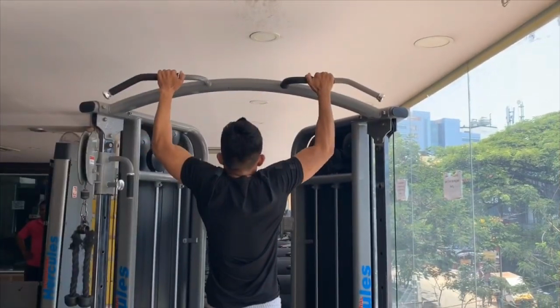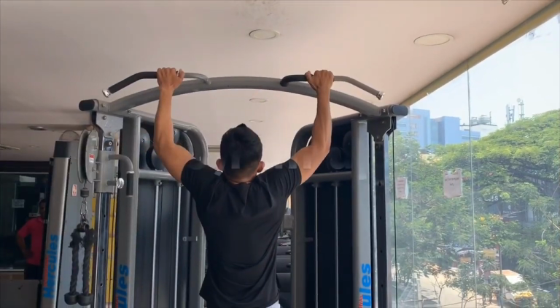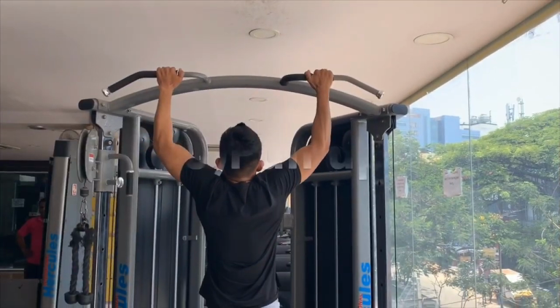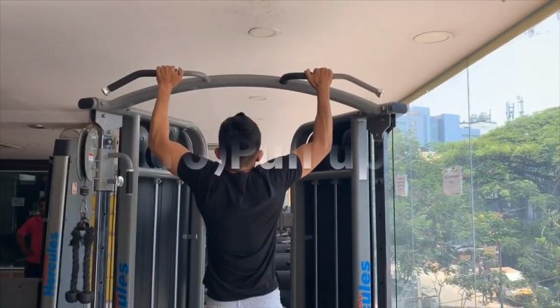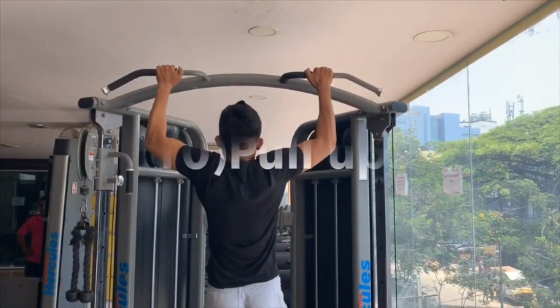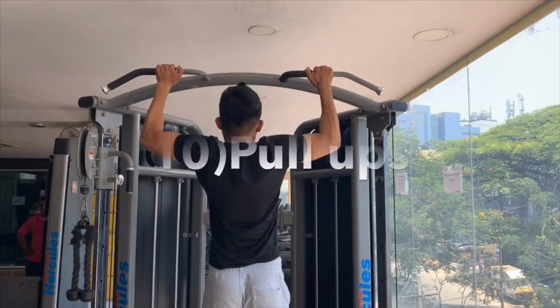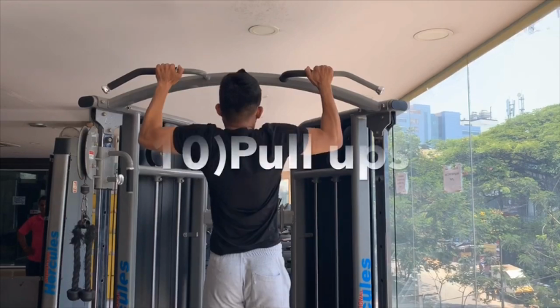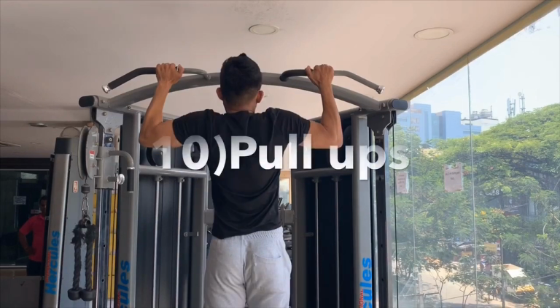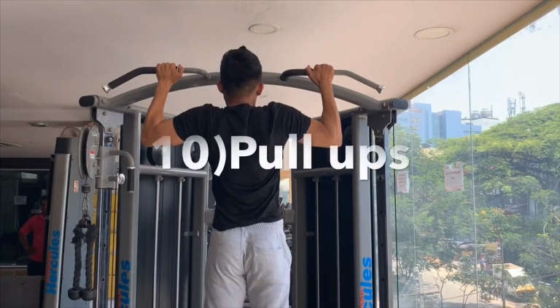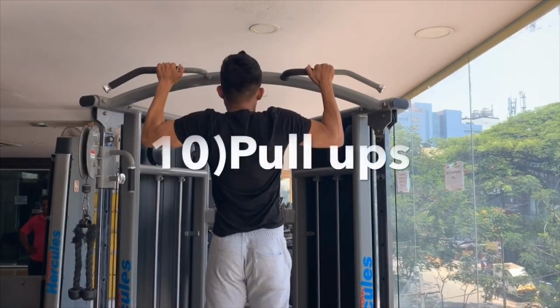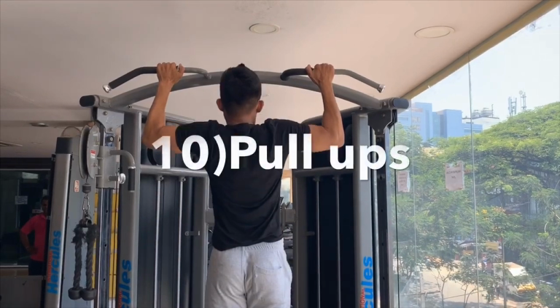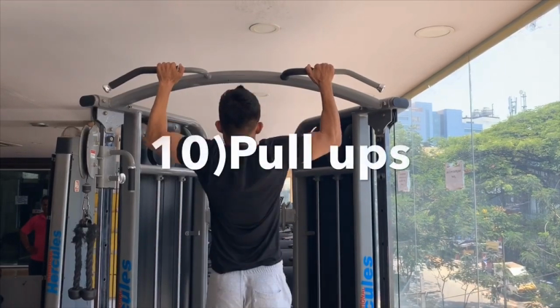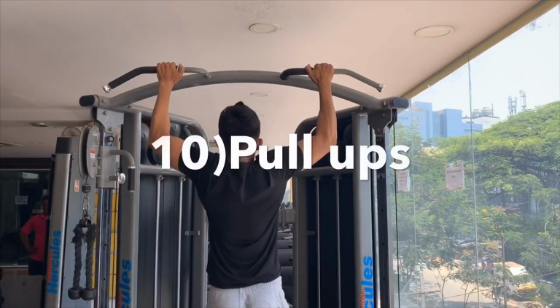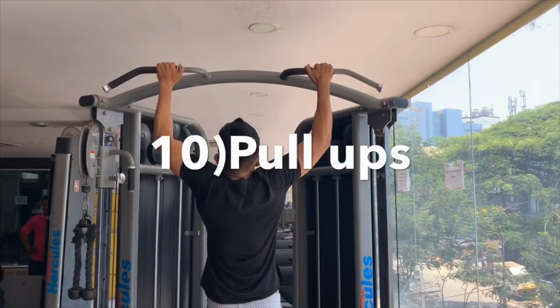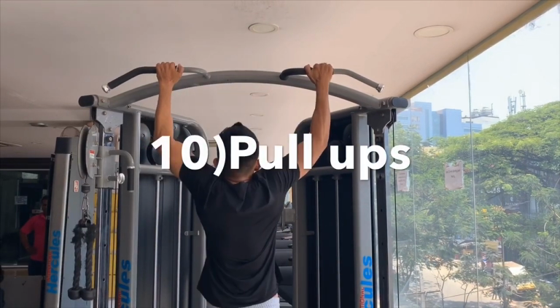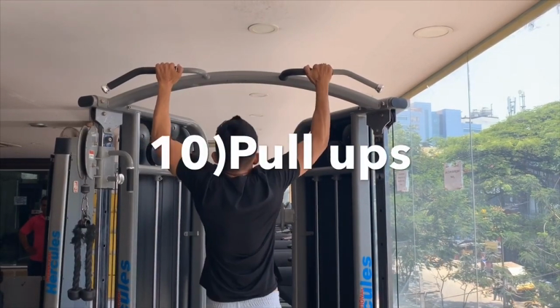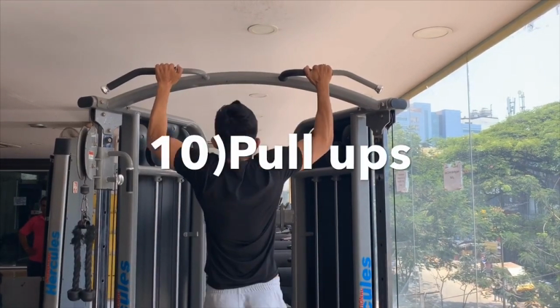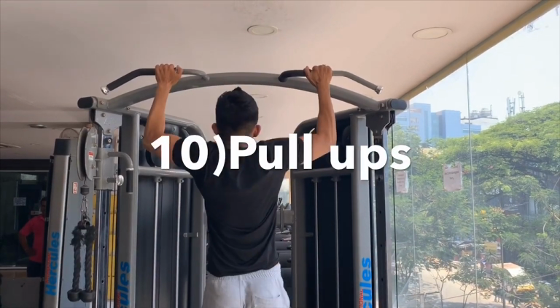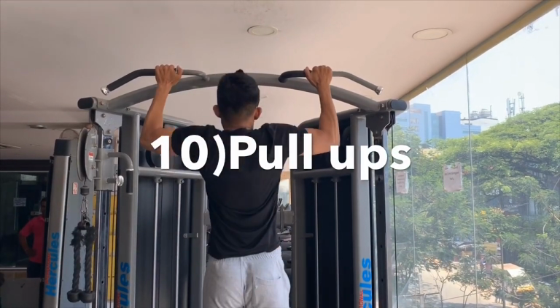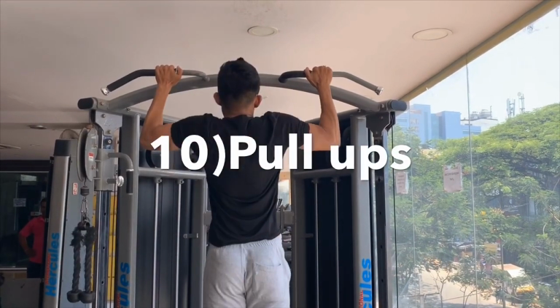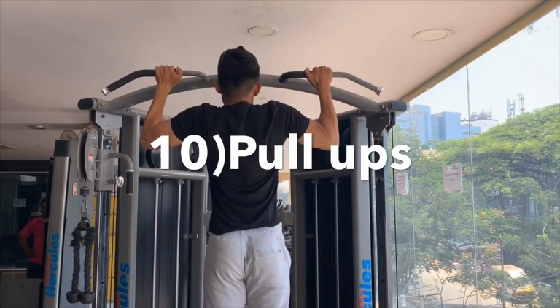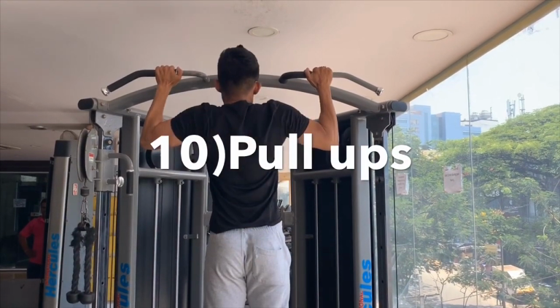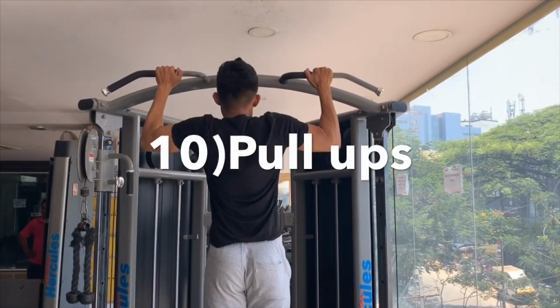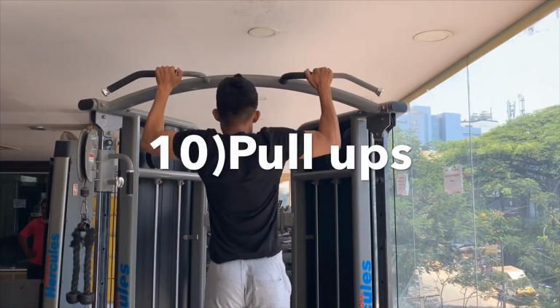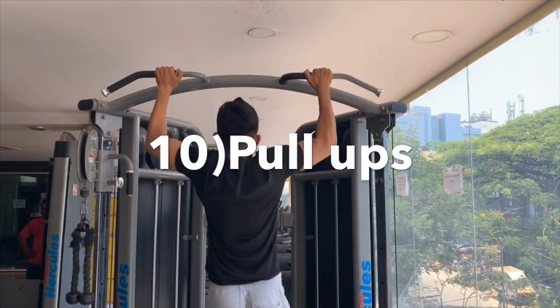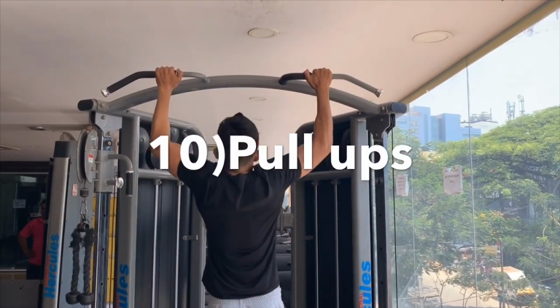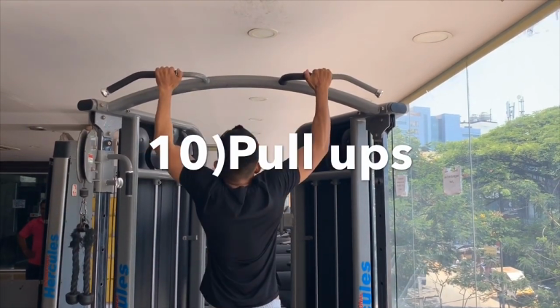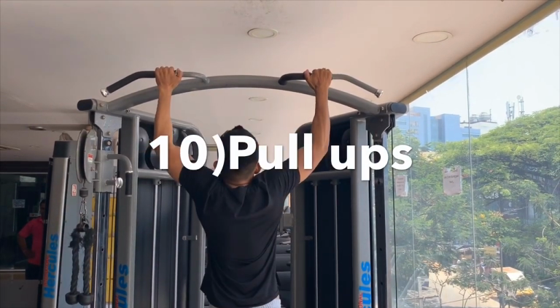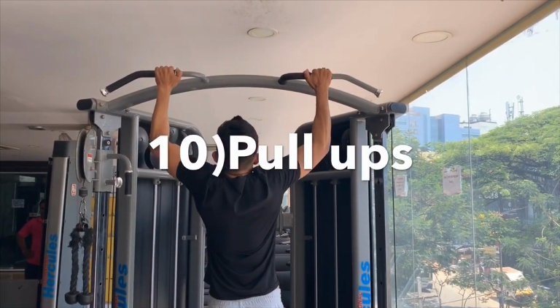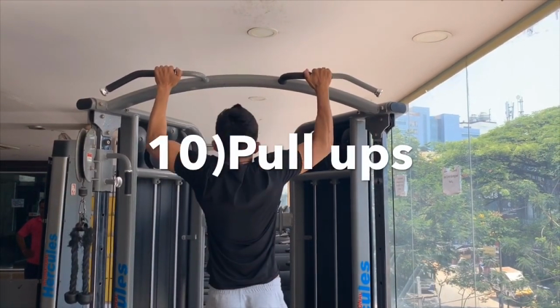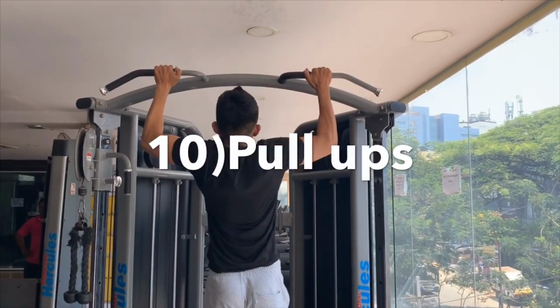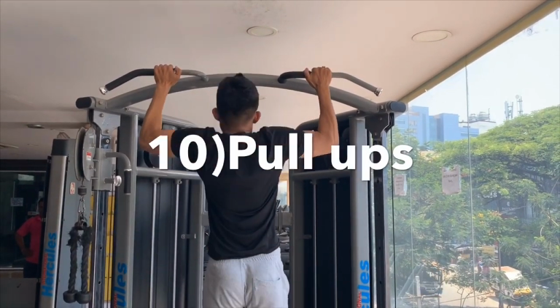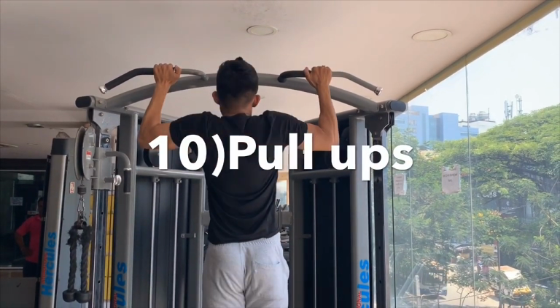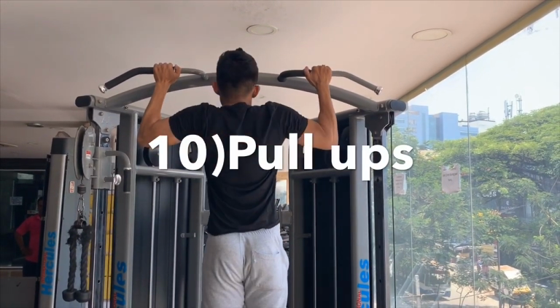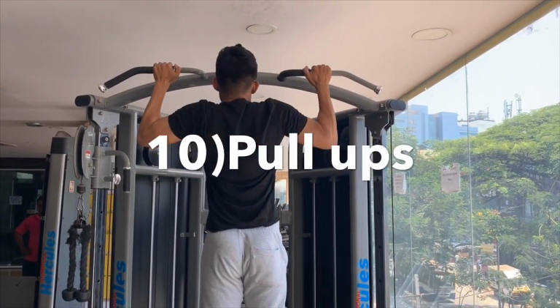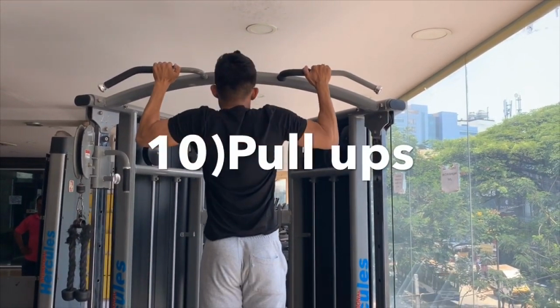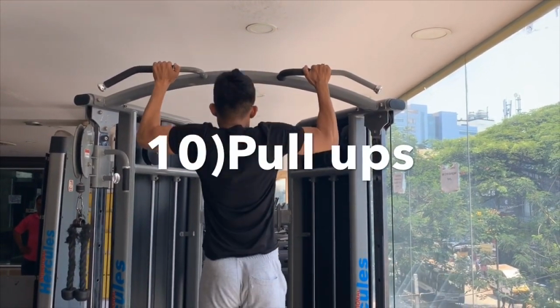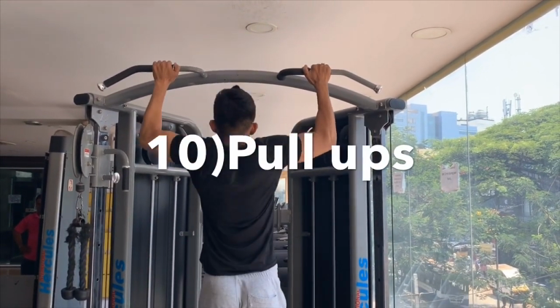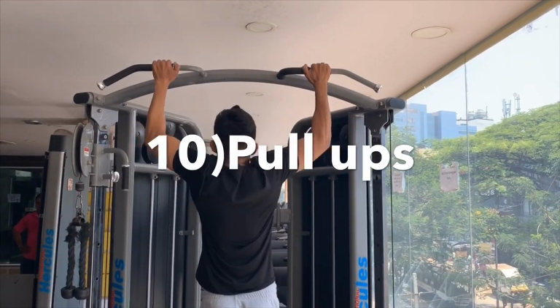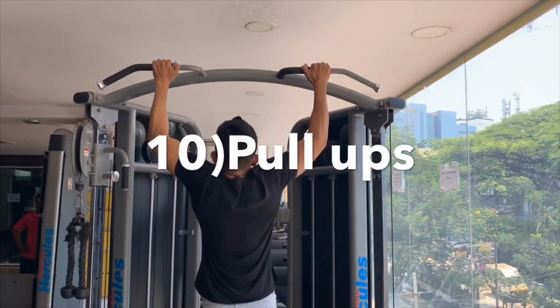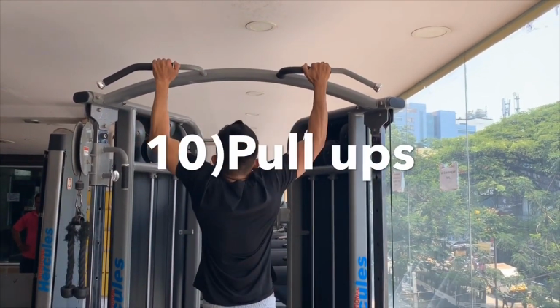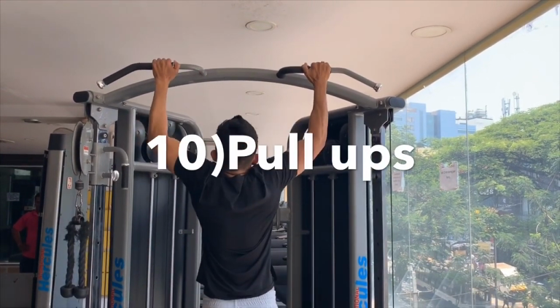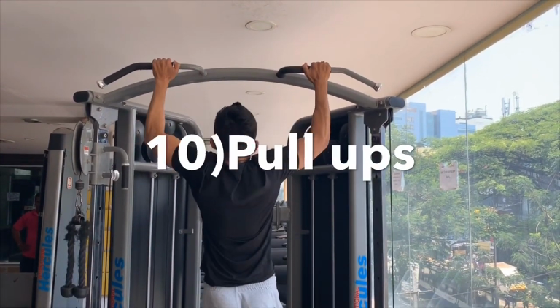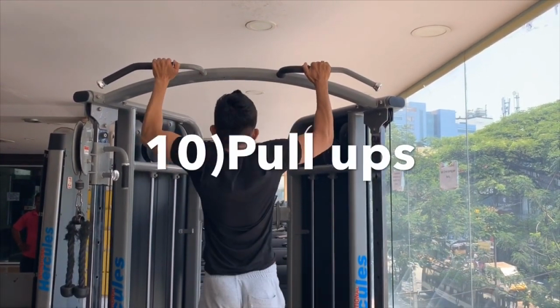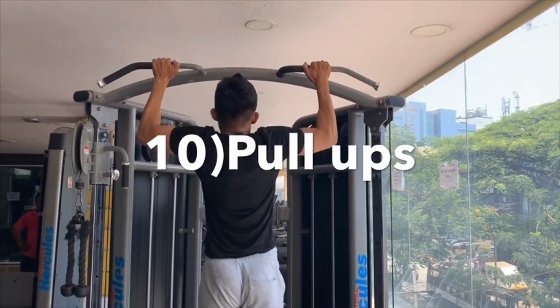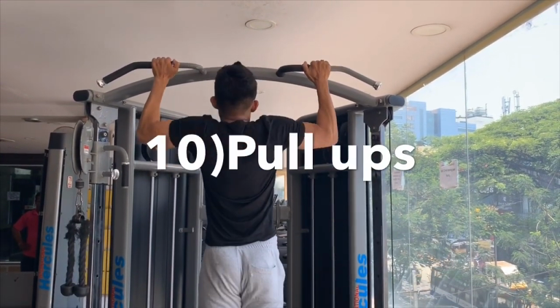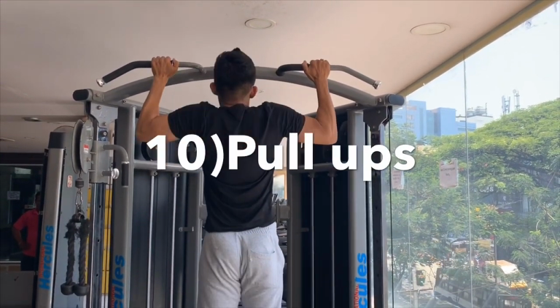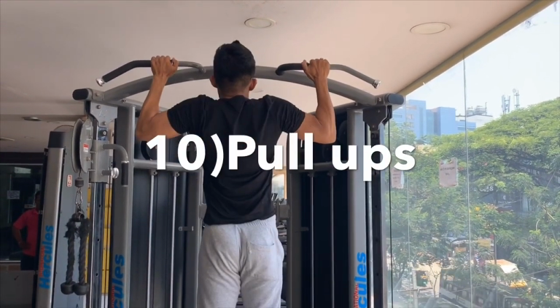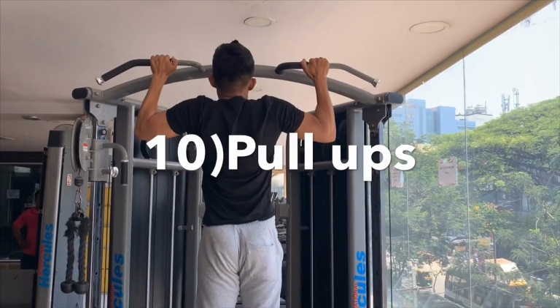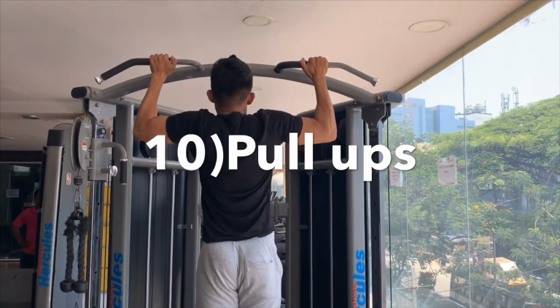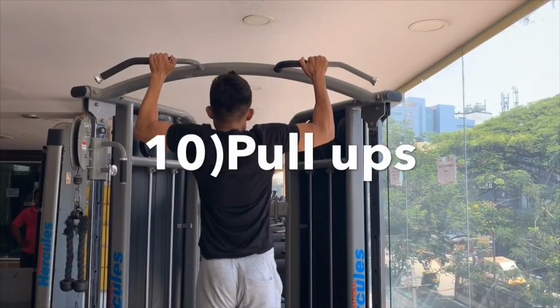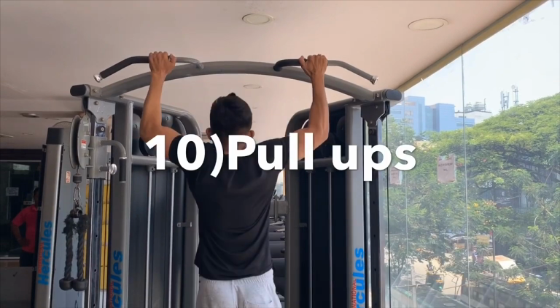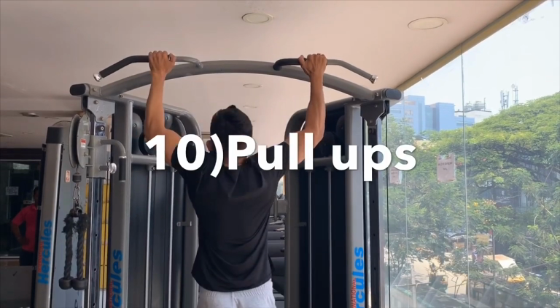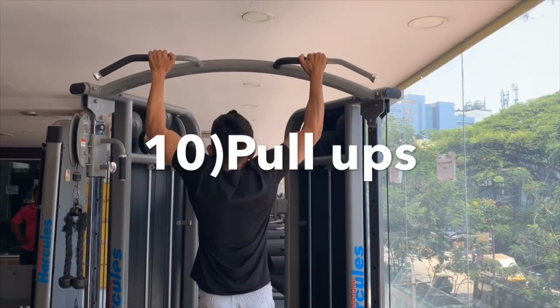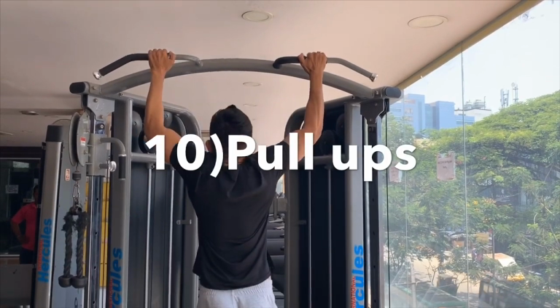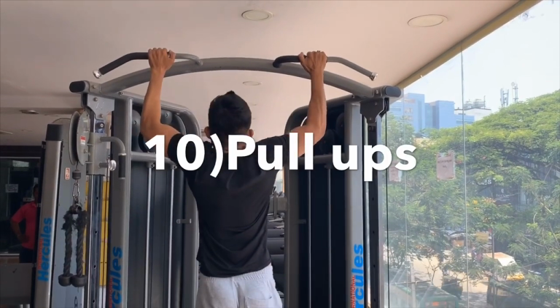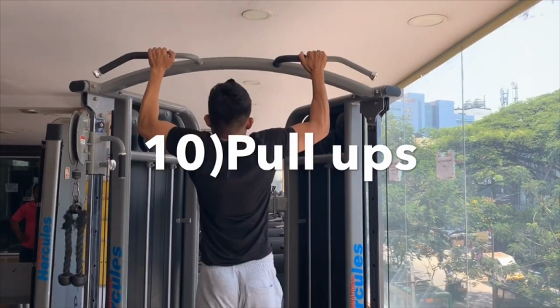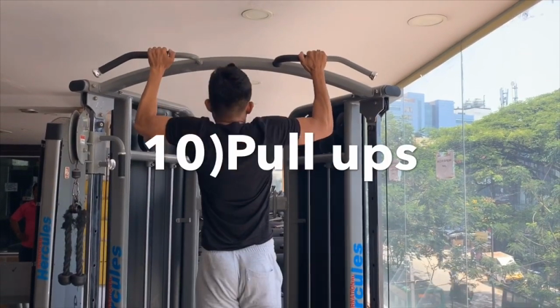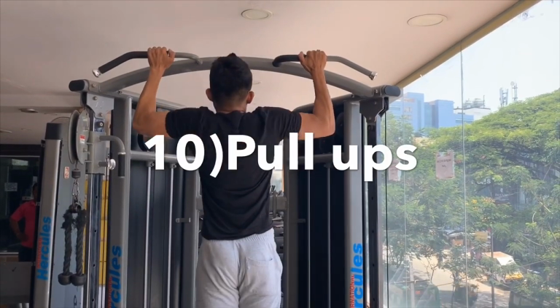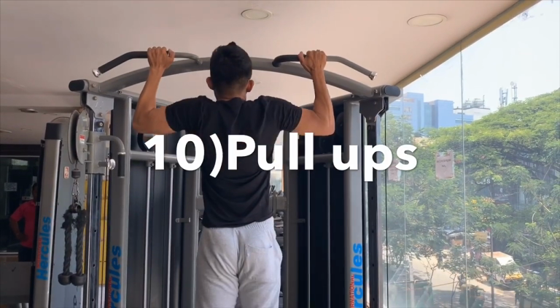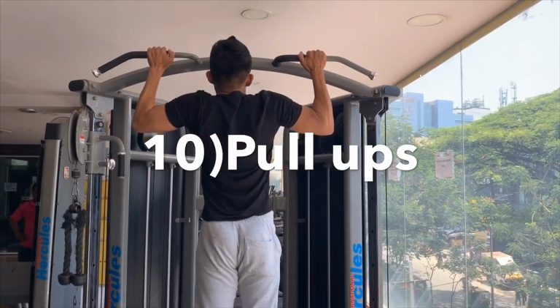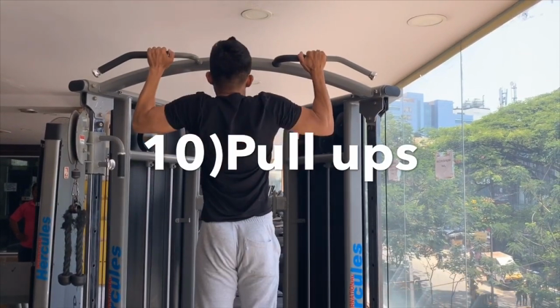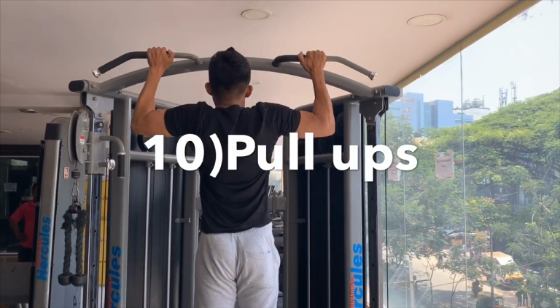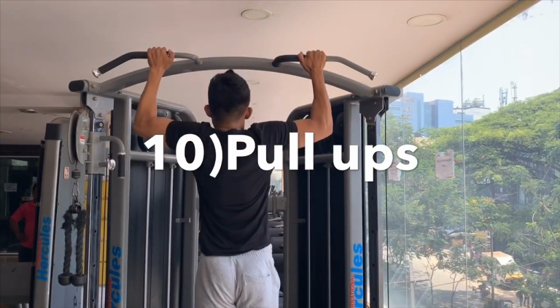This is pull-ups and bar hanging. This targets the back muscles.